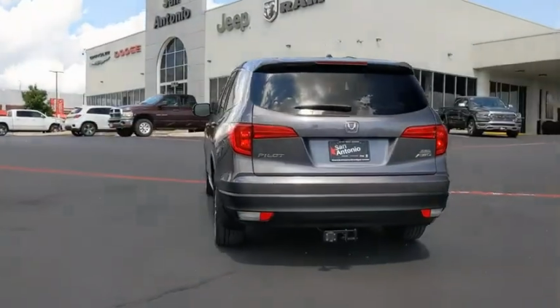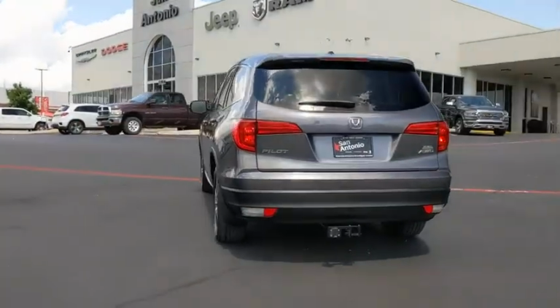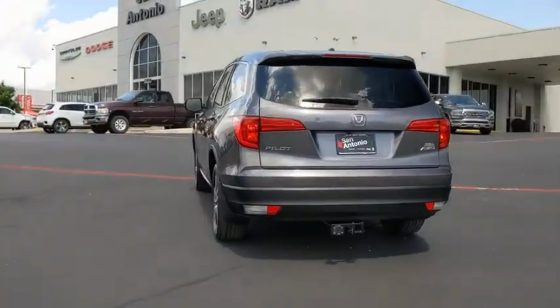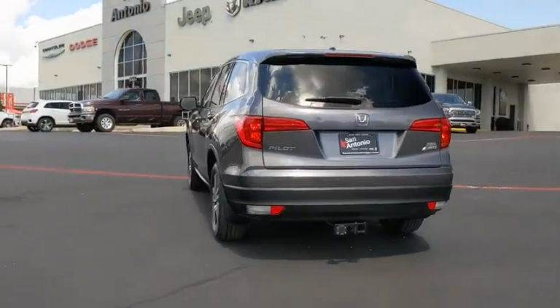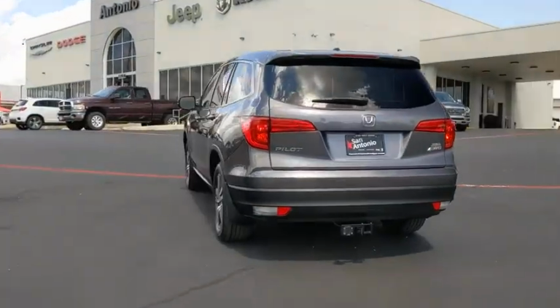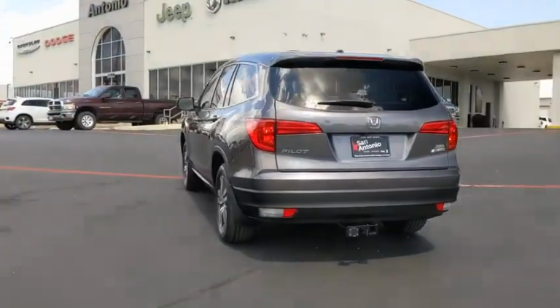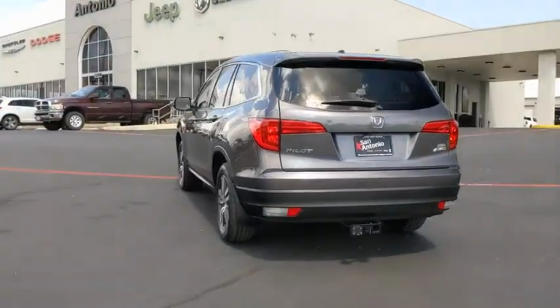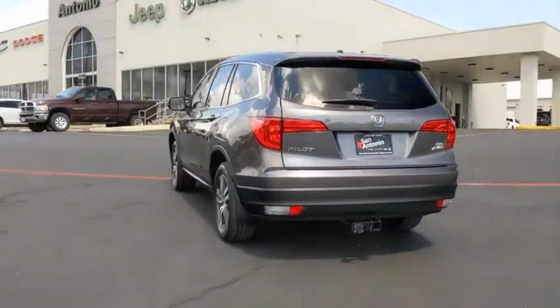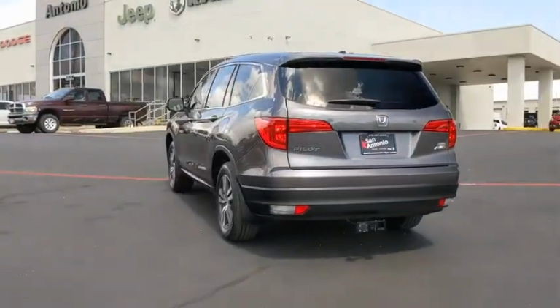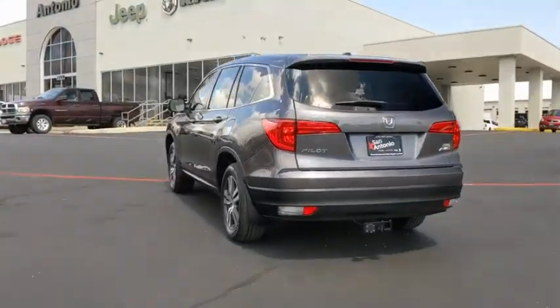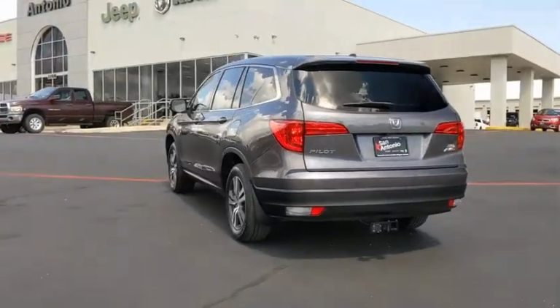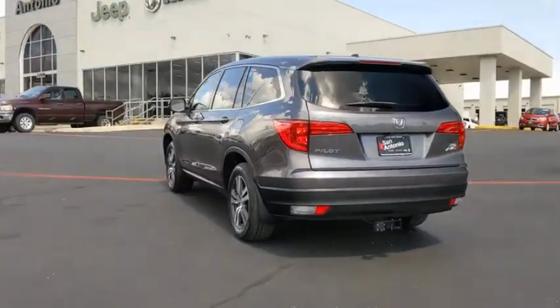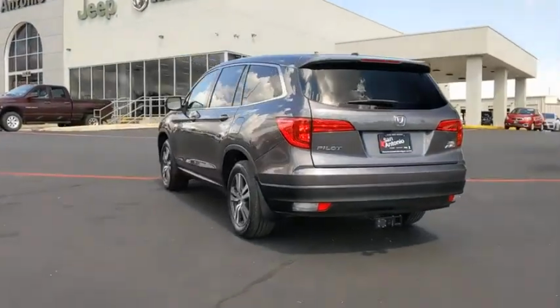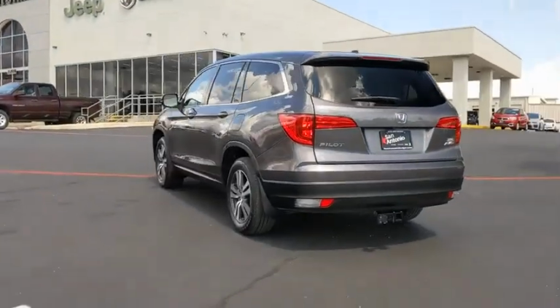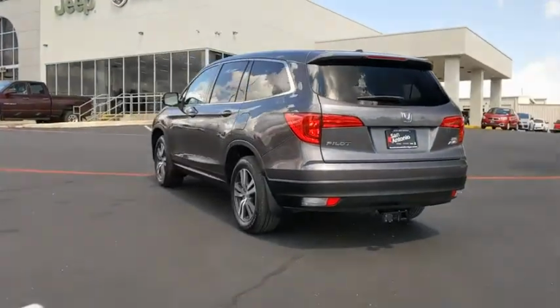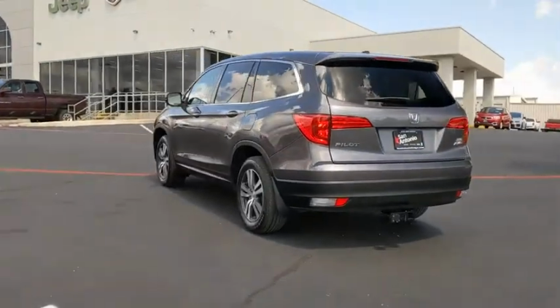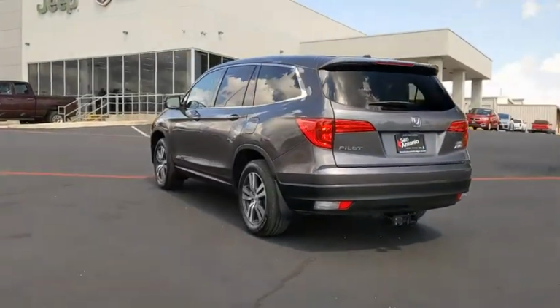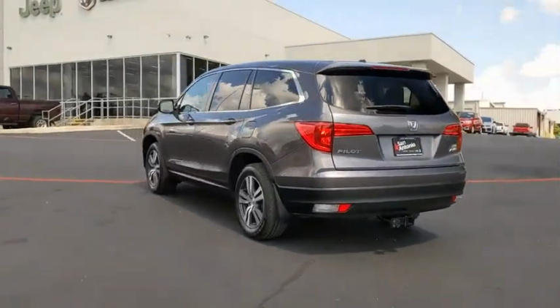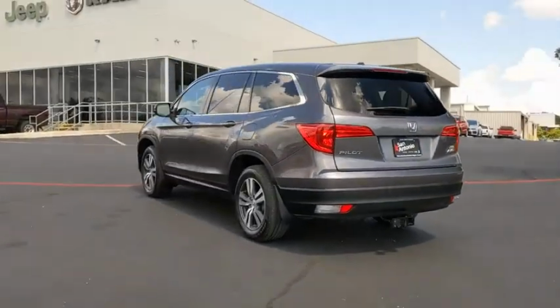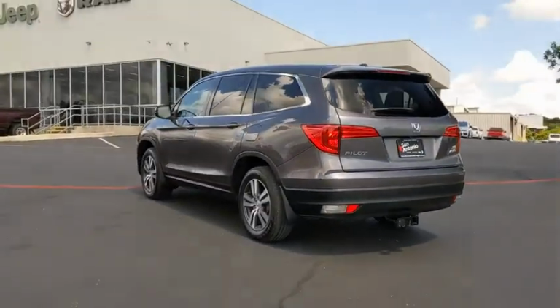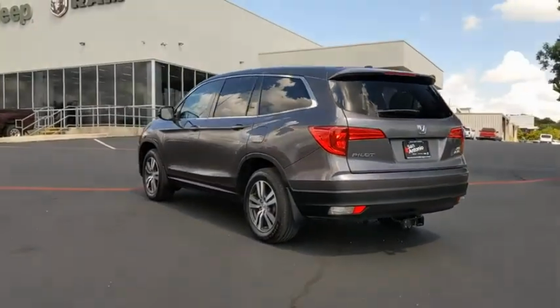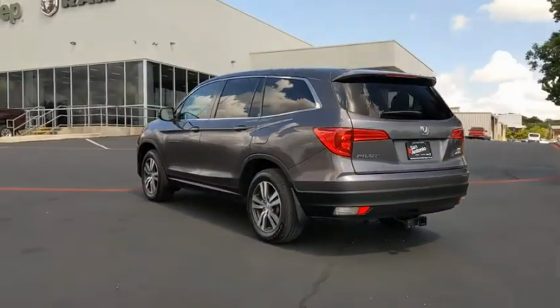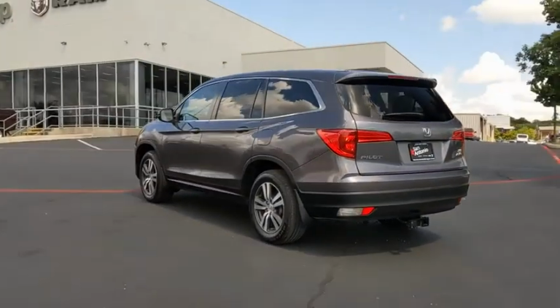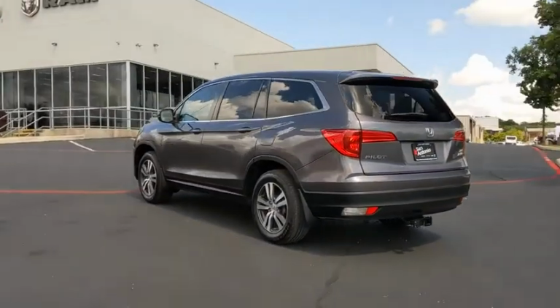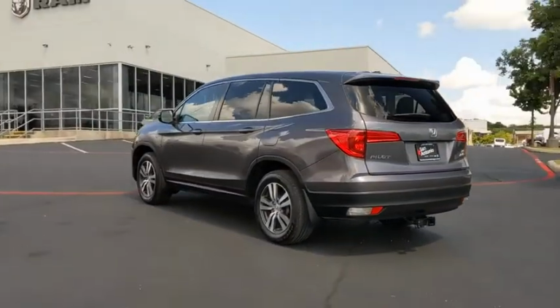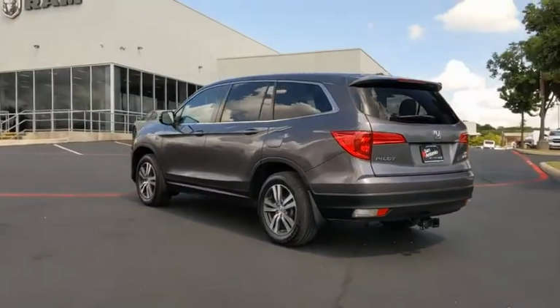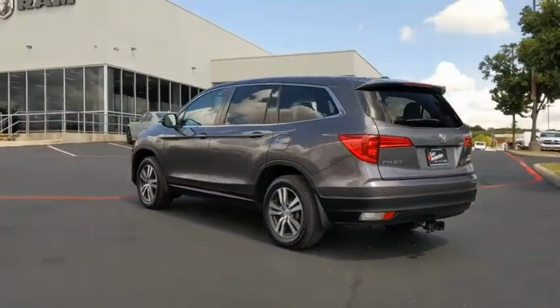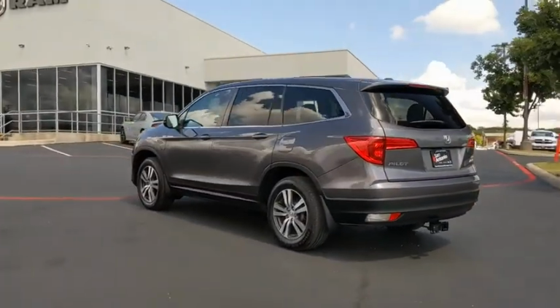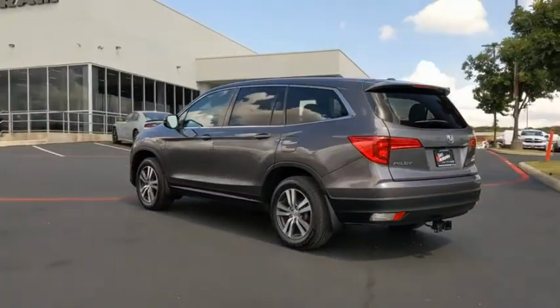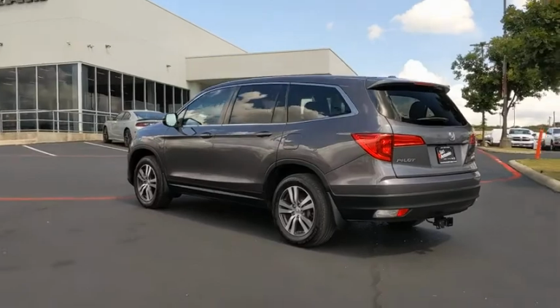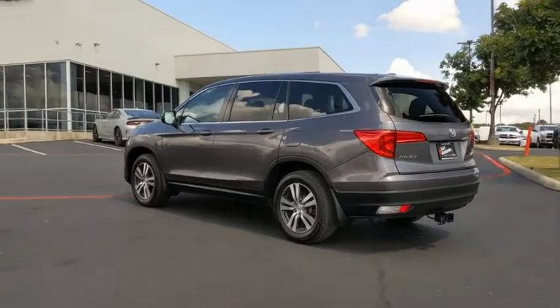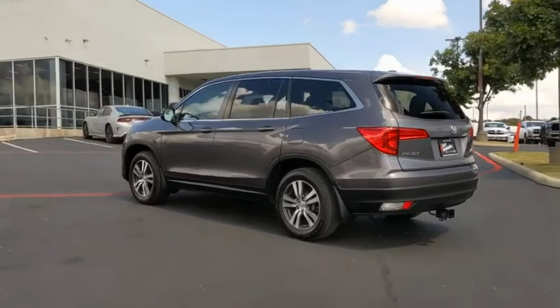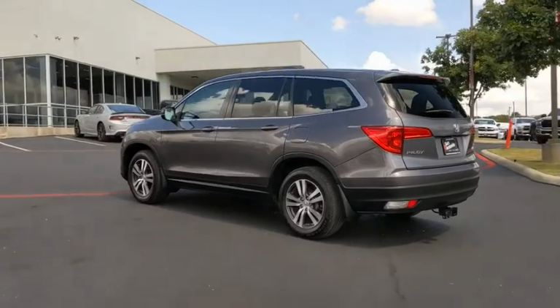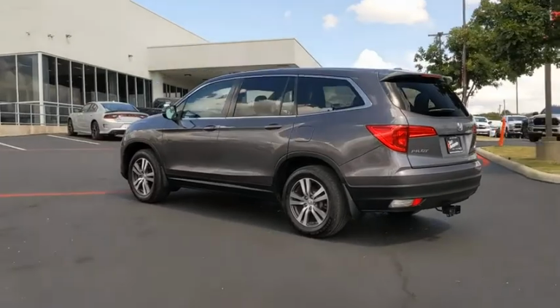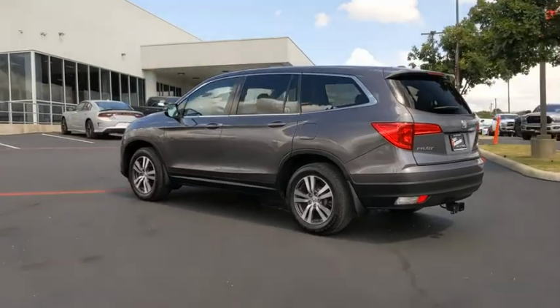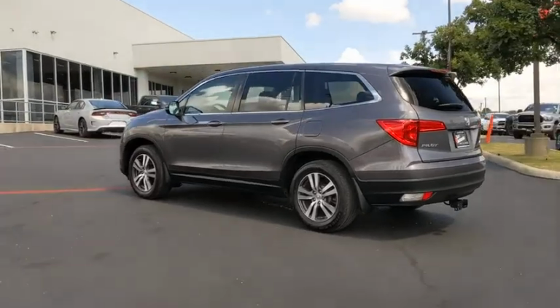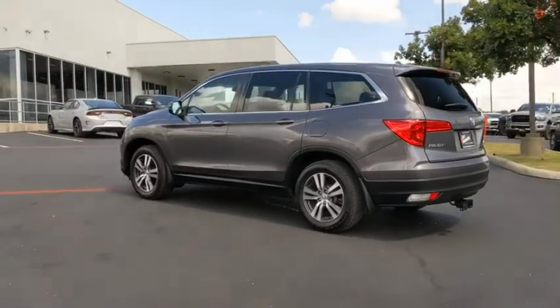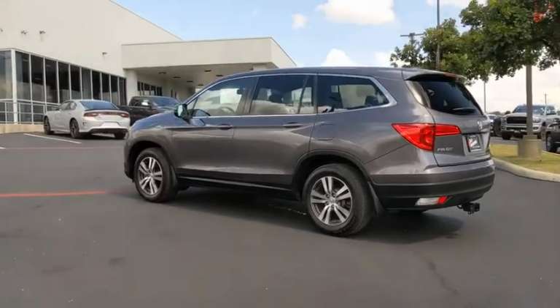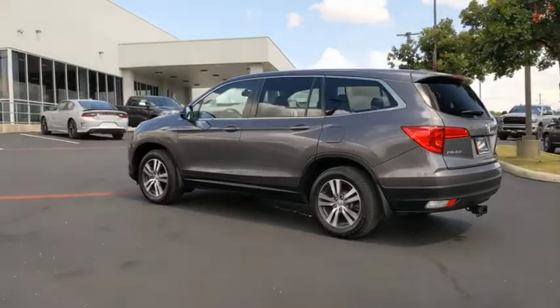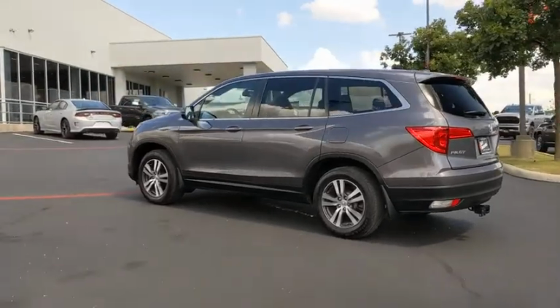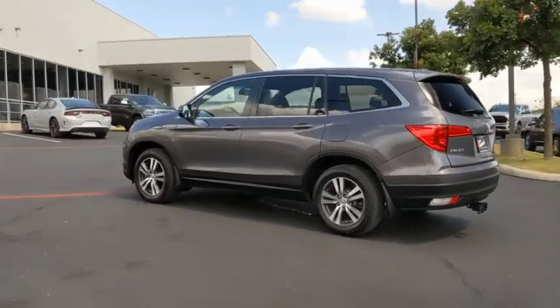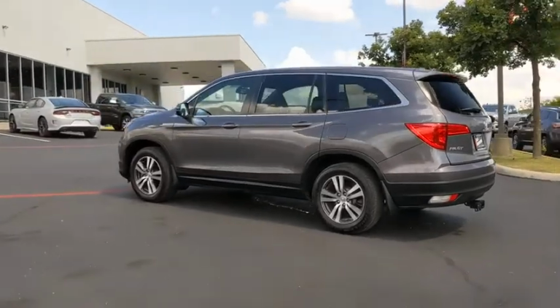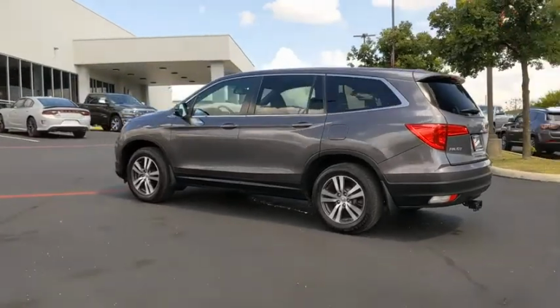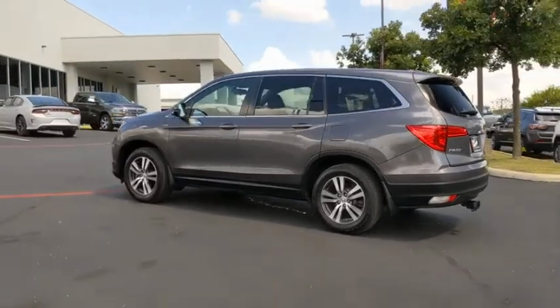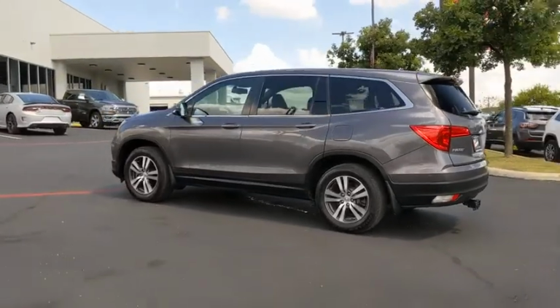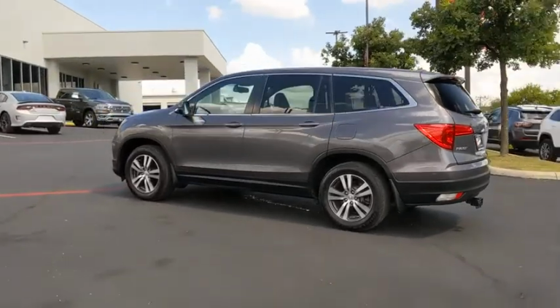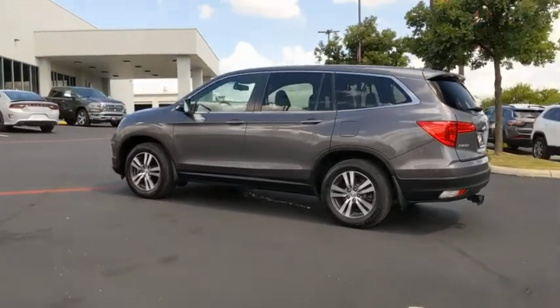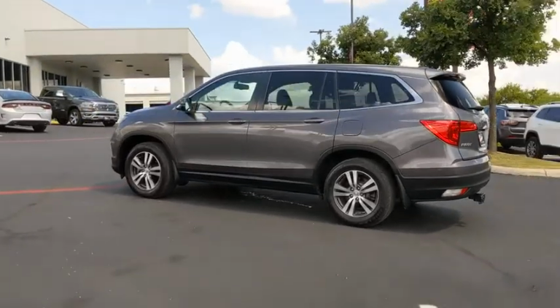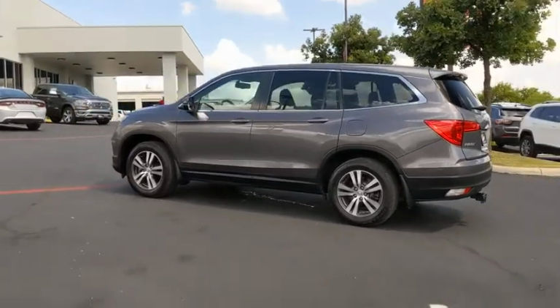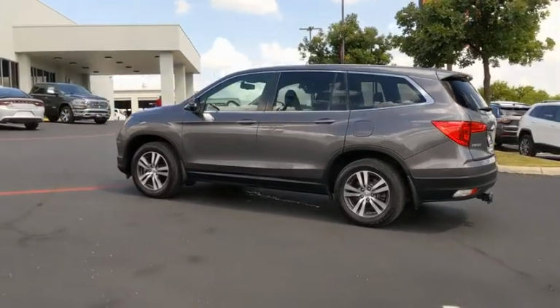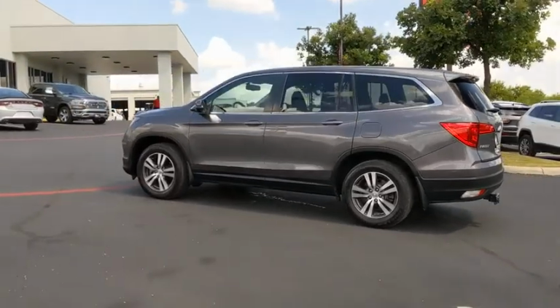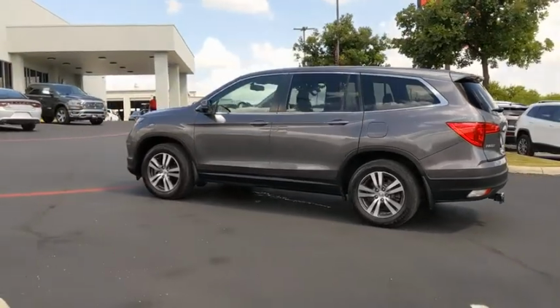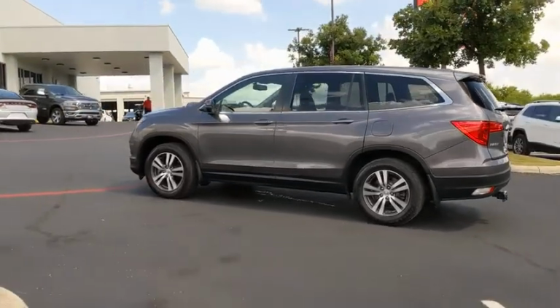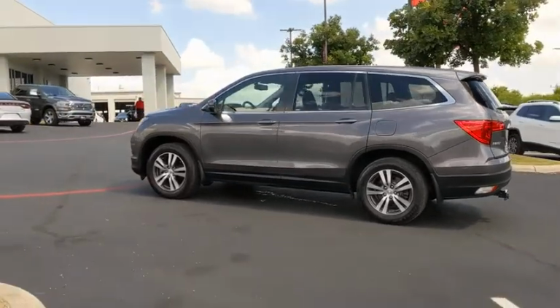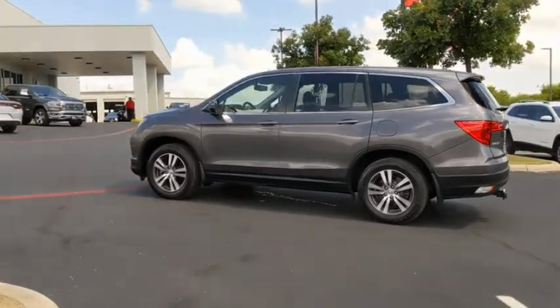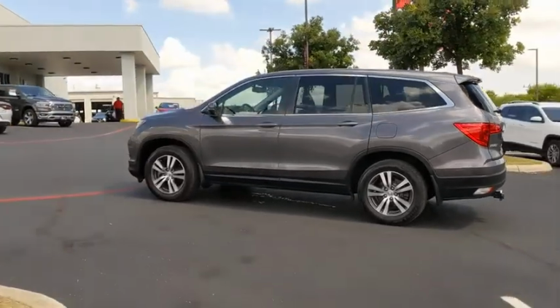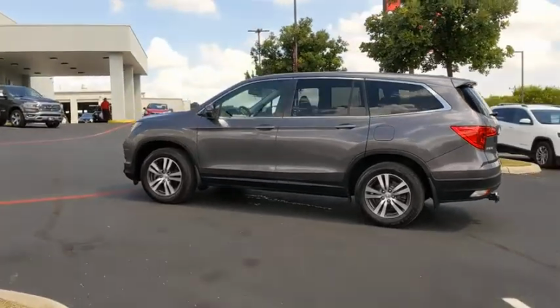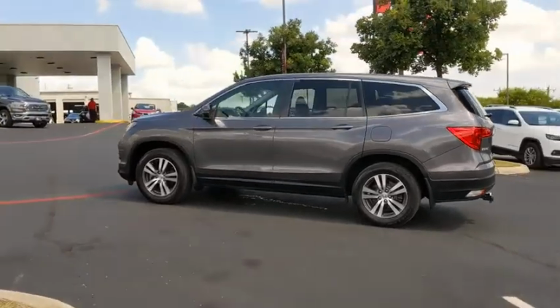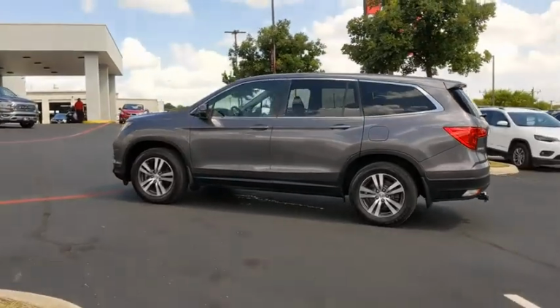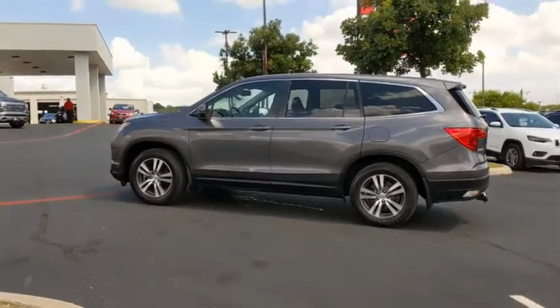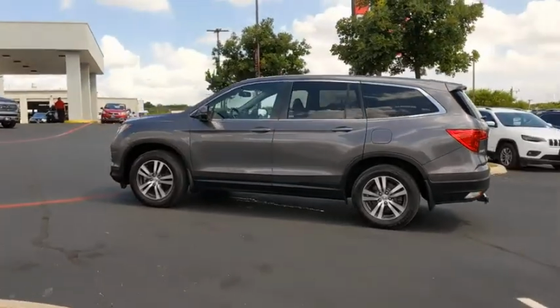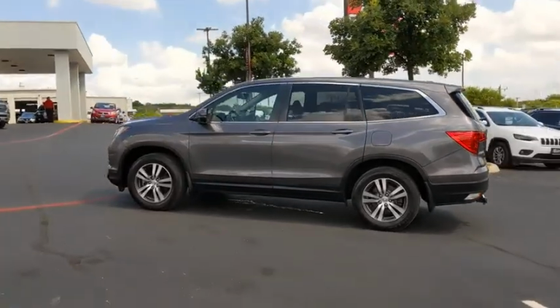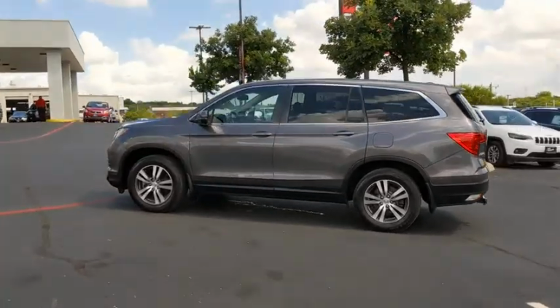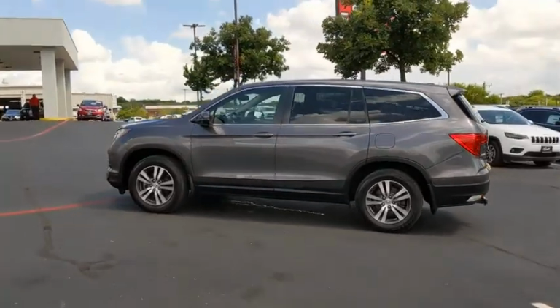Power liftgate. Navigation system. Power passenger seat. Heated seats. Backup camera. Traction control.